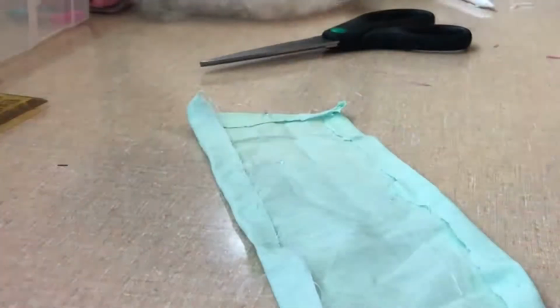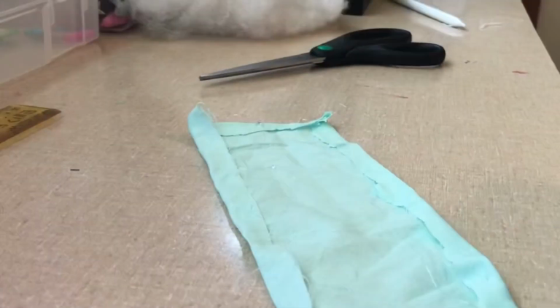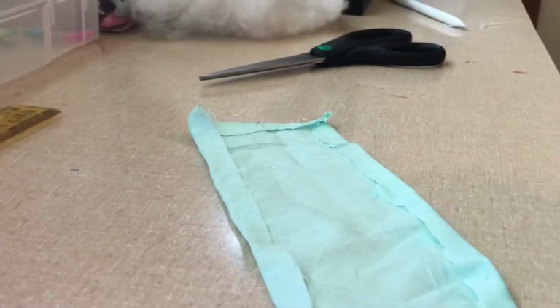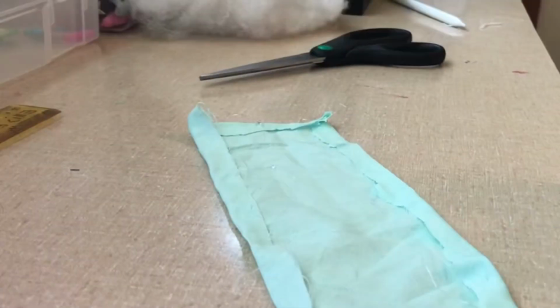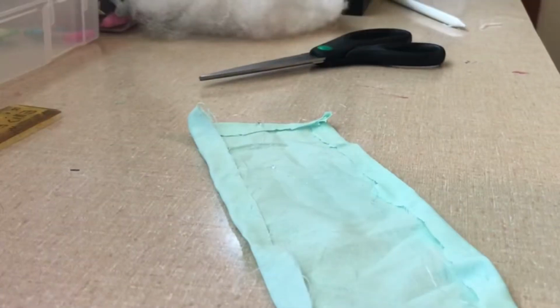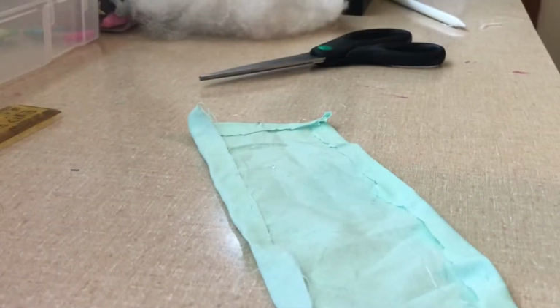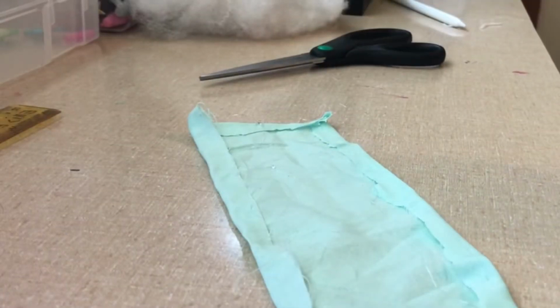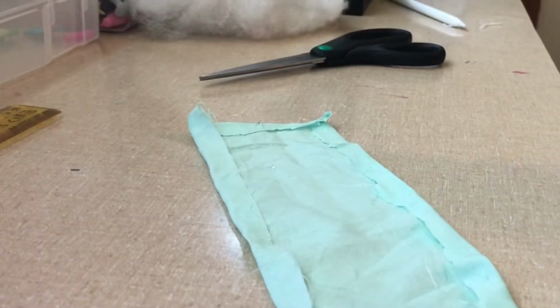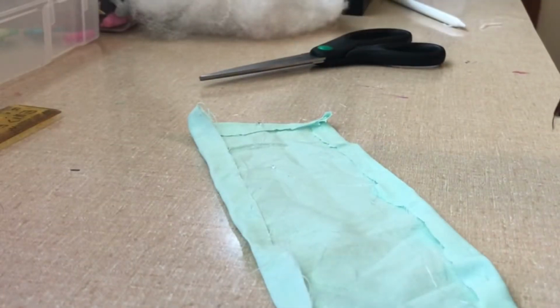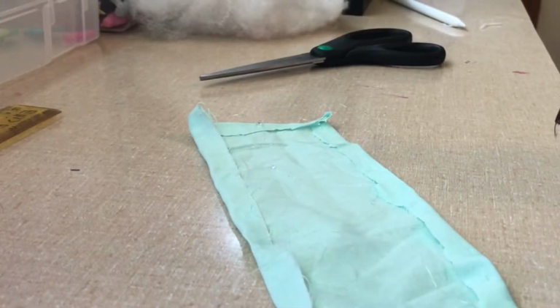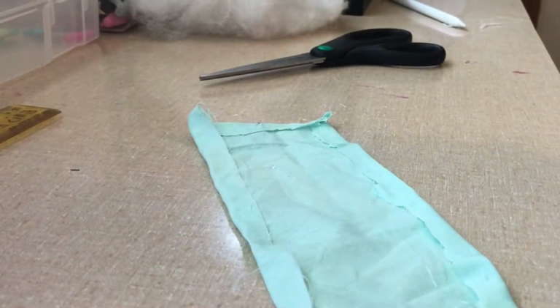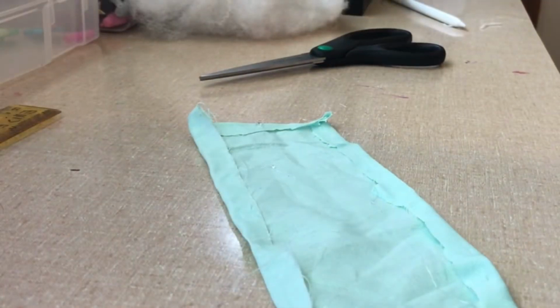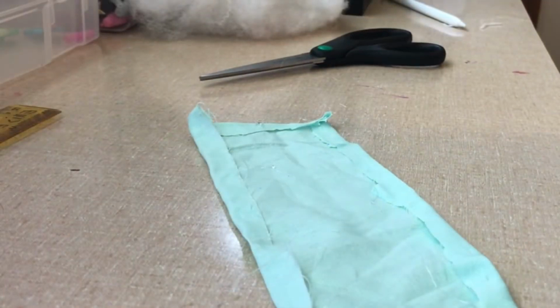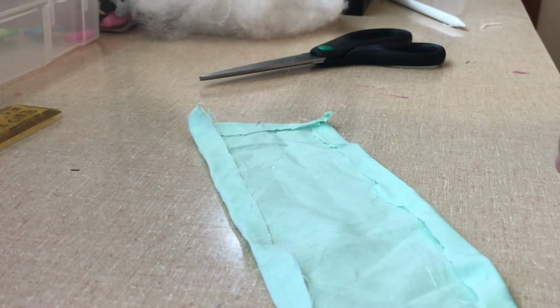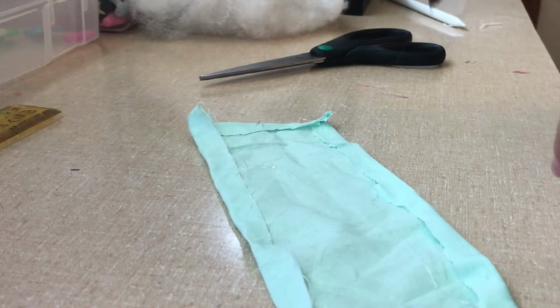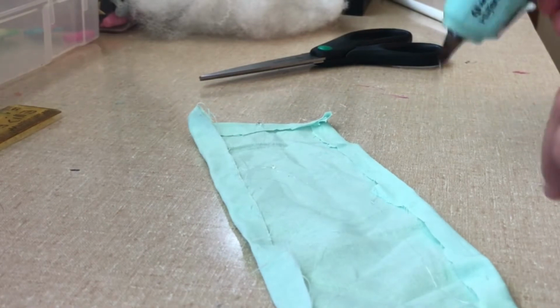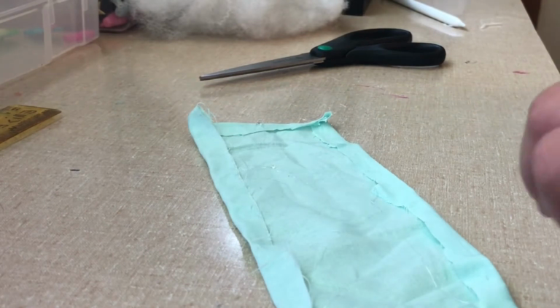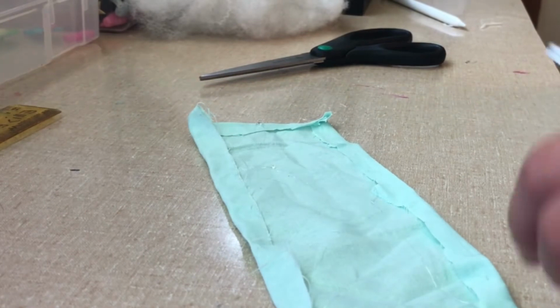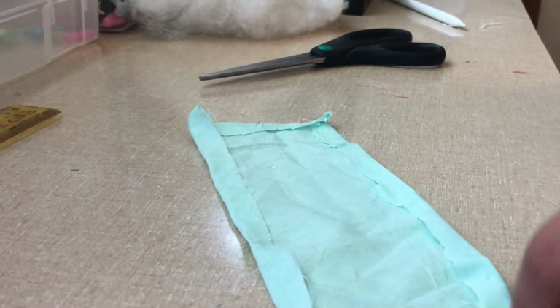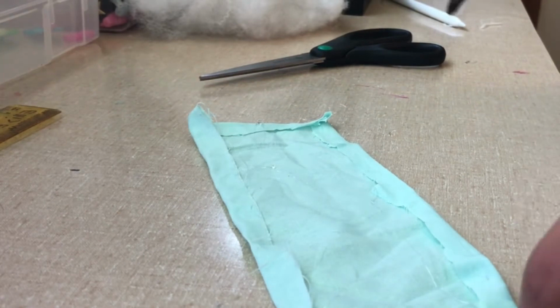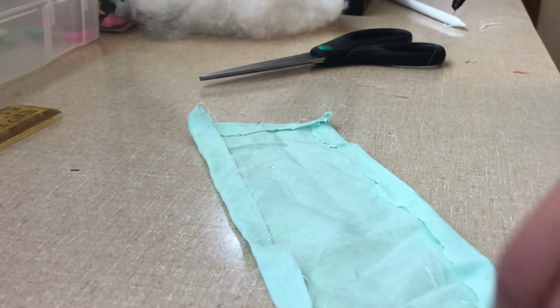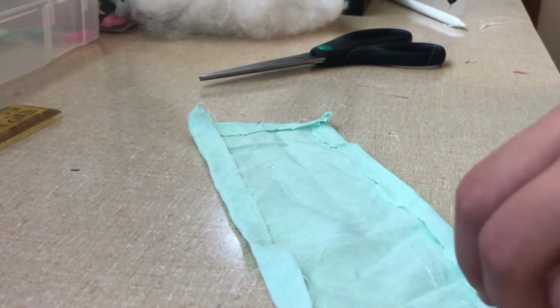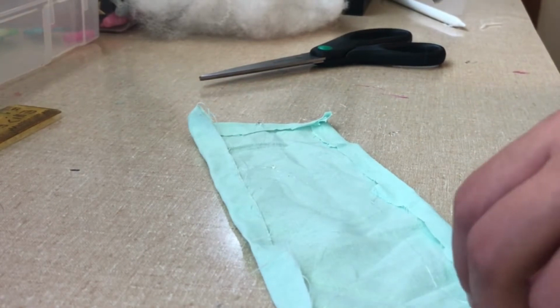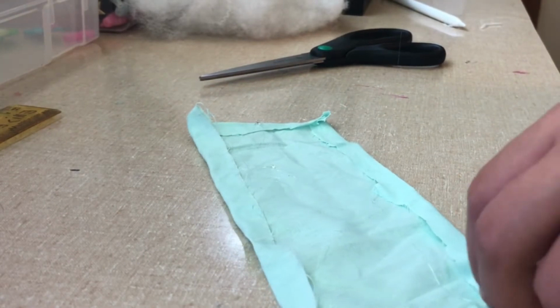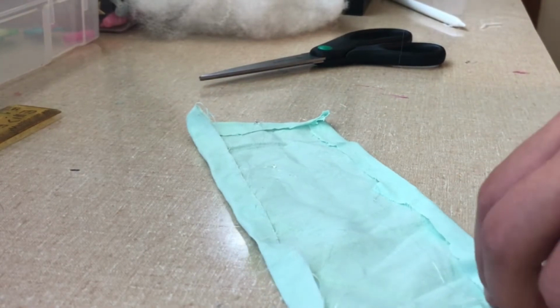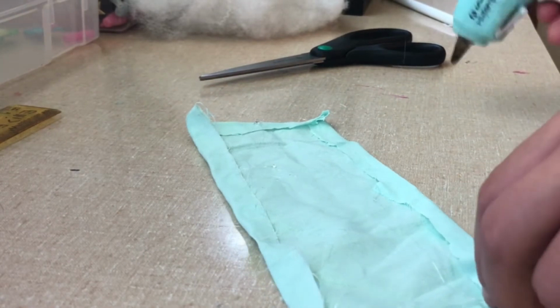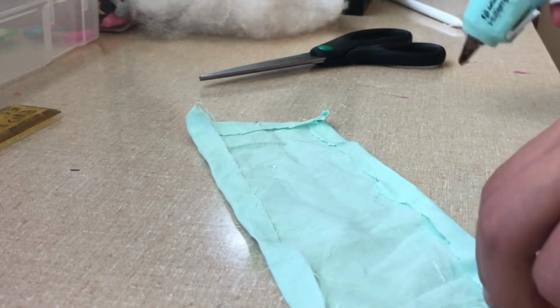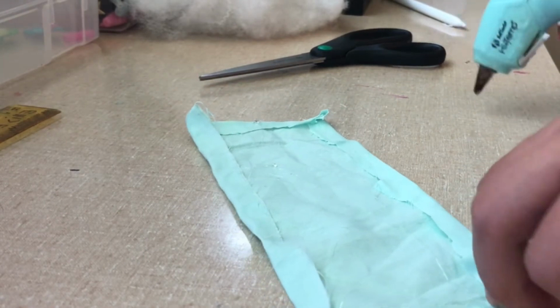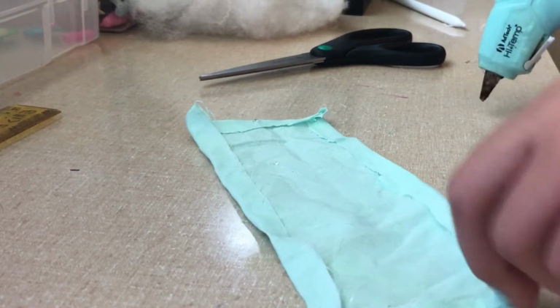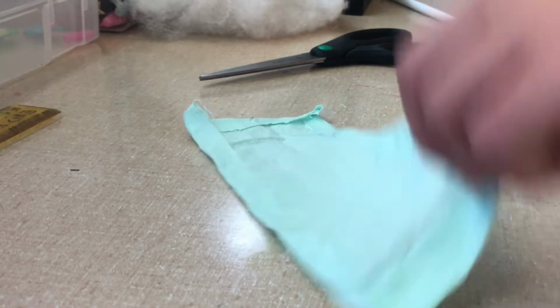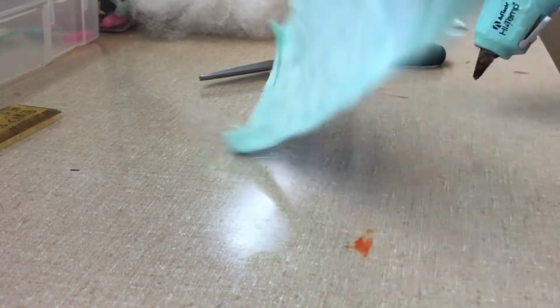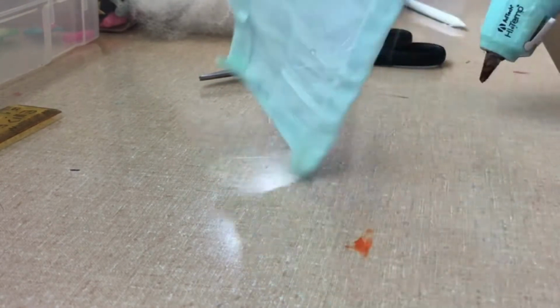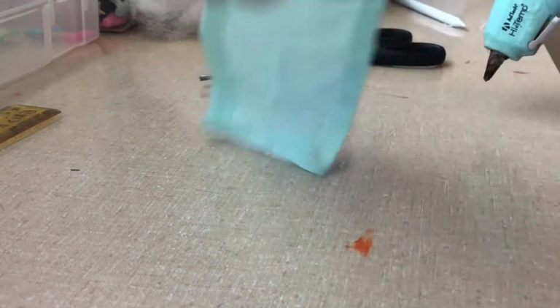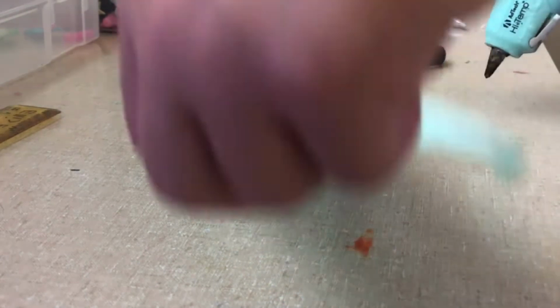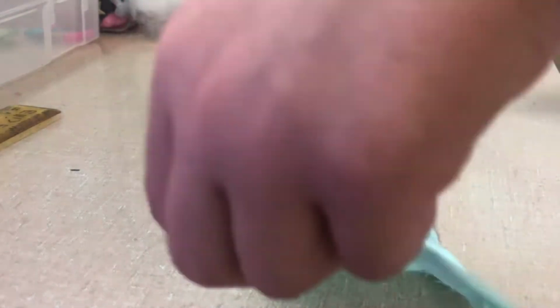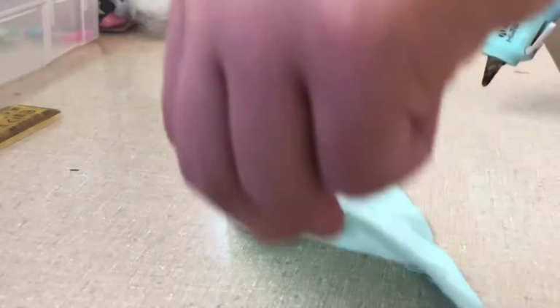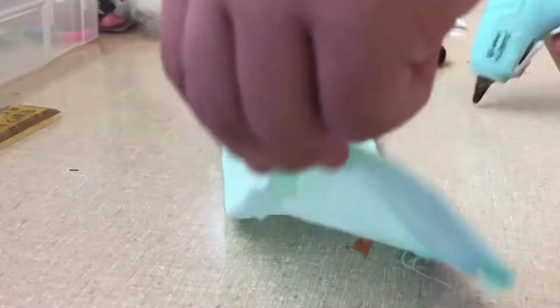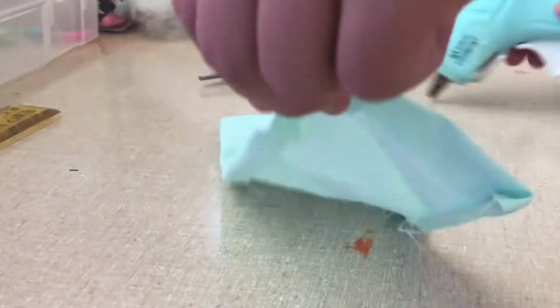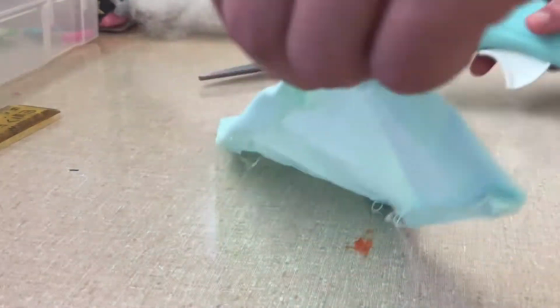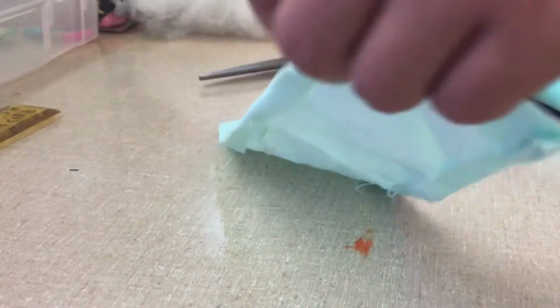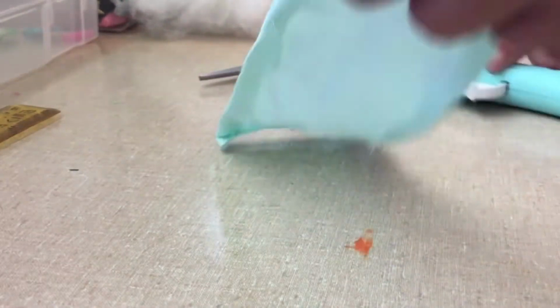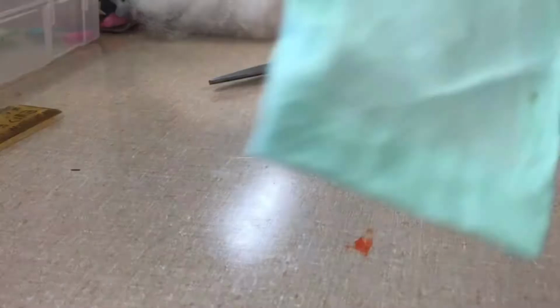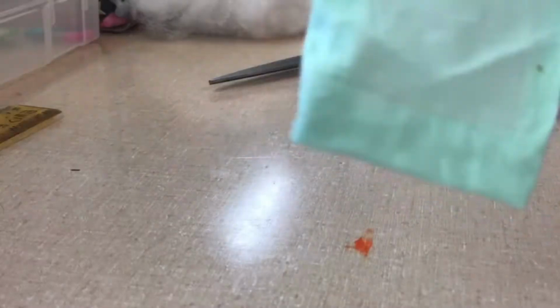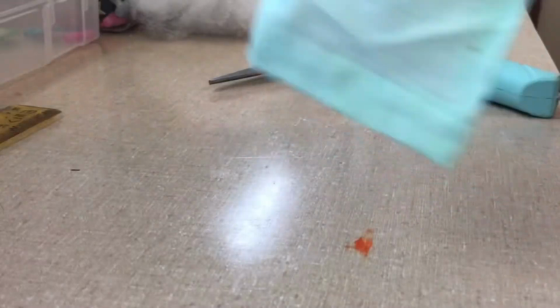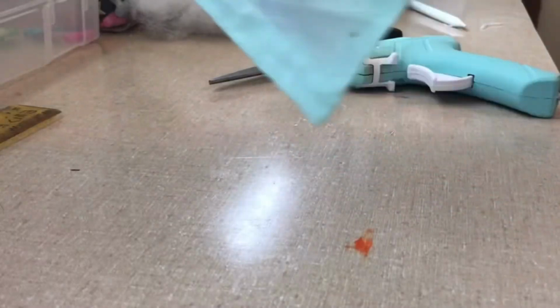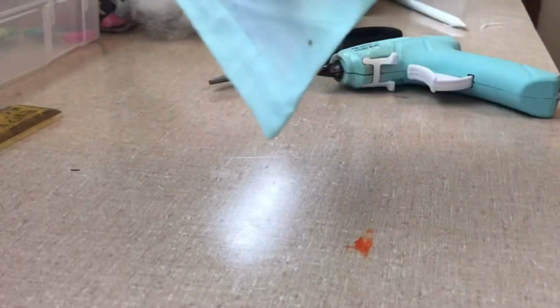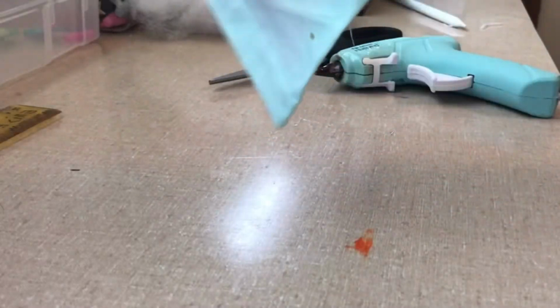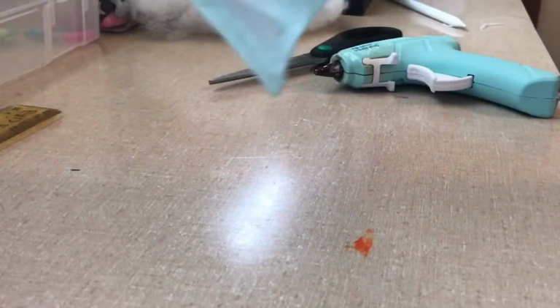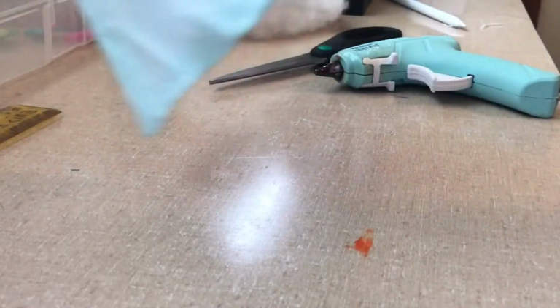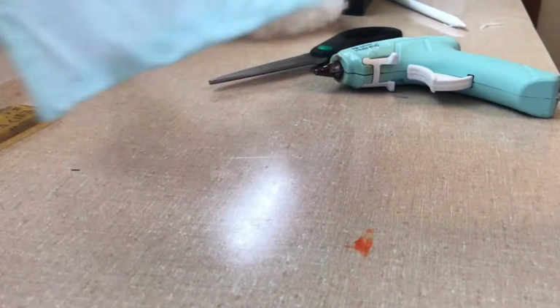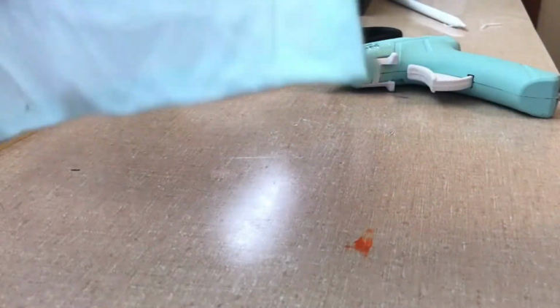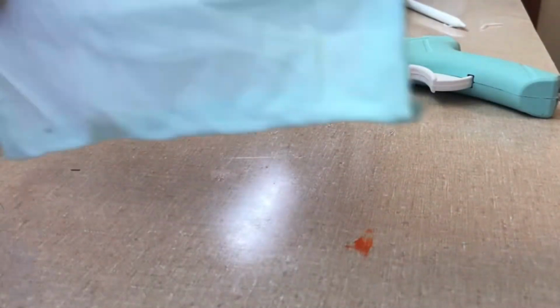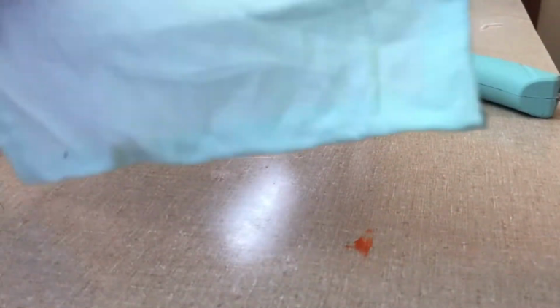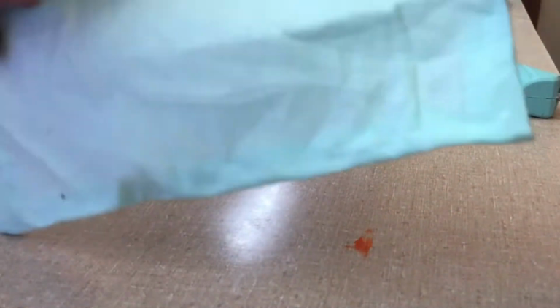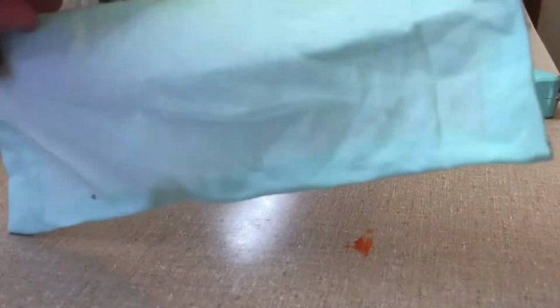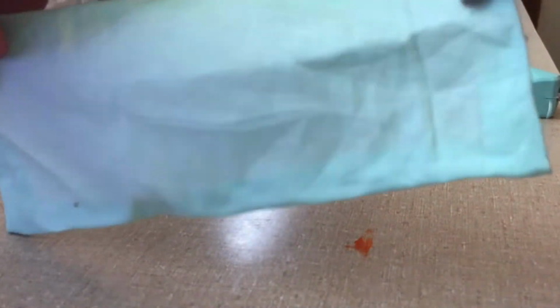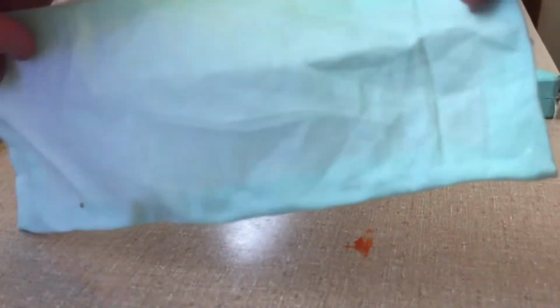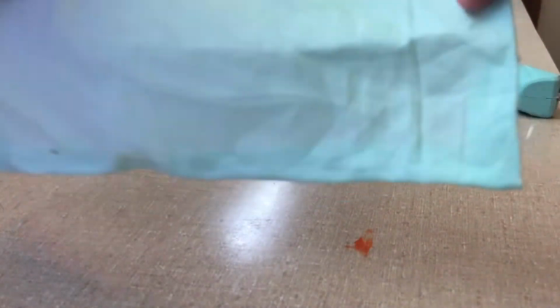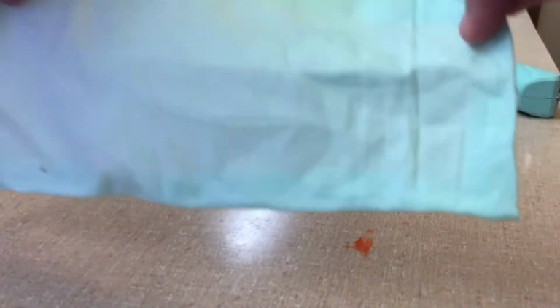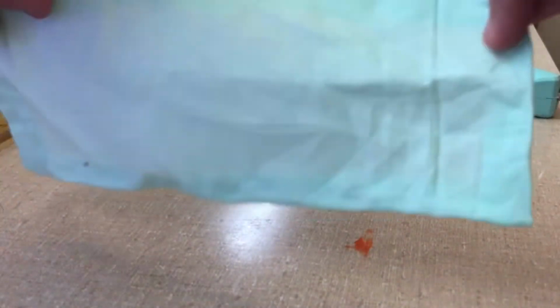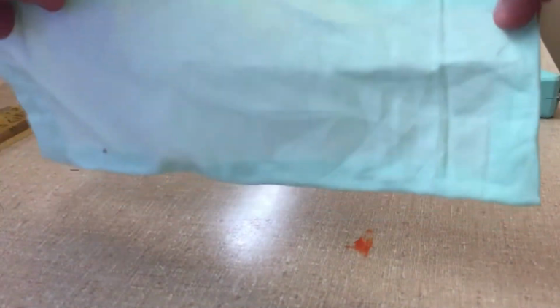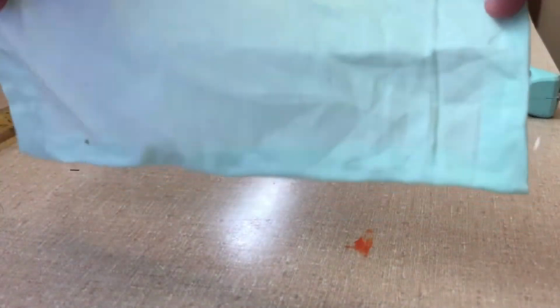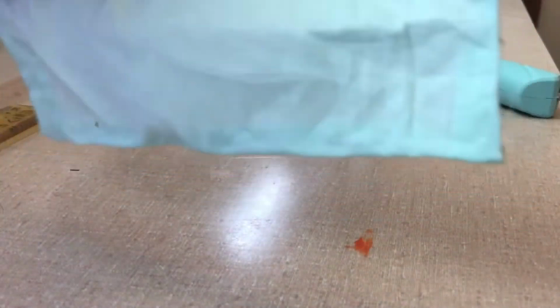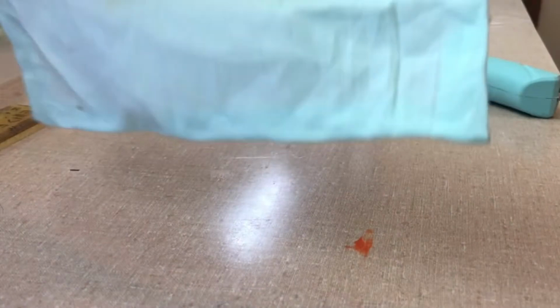I don't recommend glueing yourself like I just did, but your dress should look like this now.